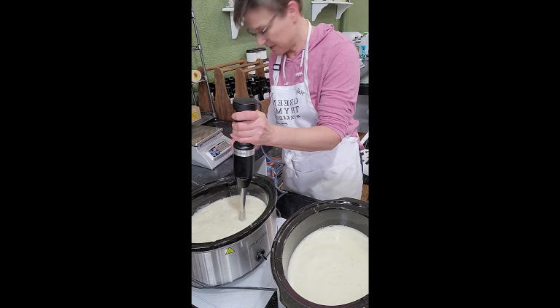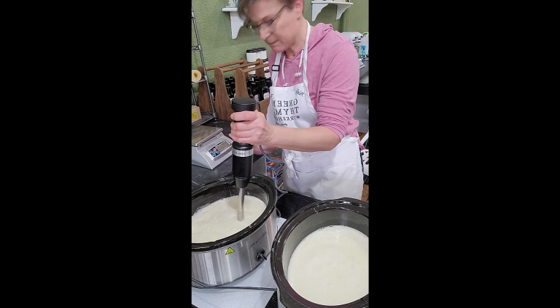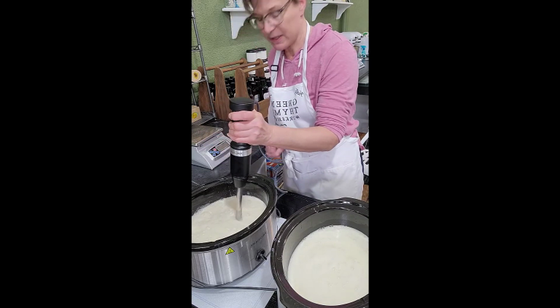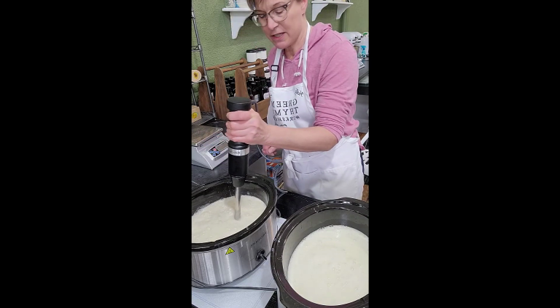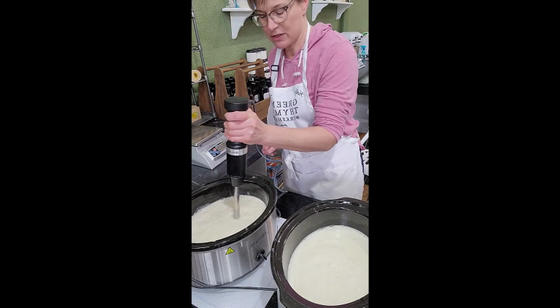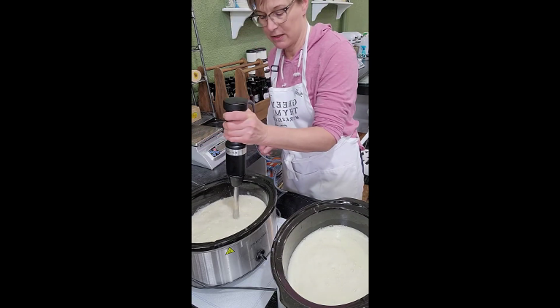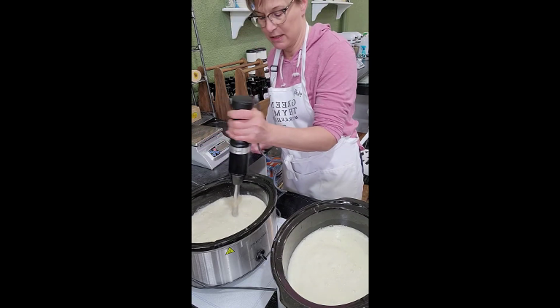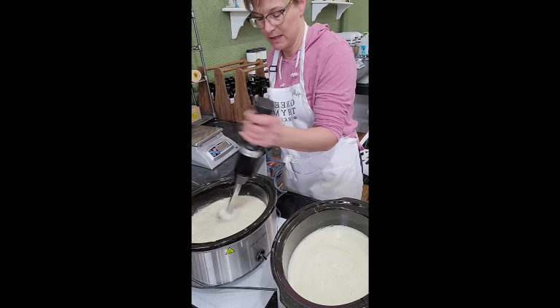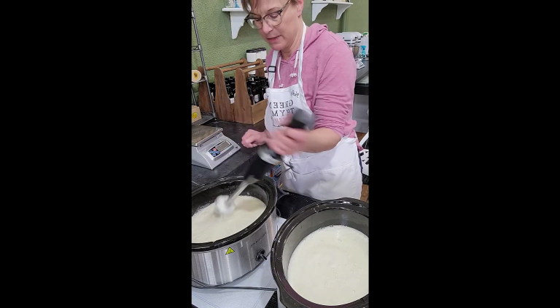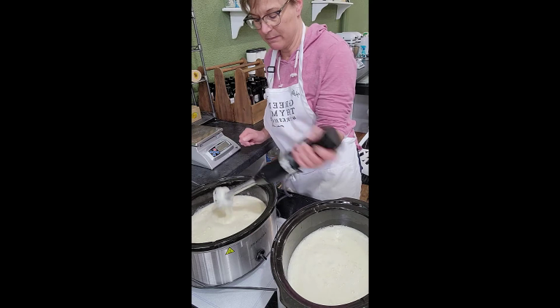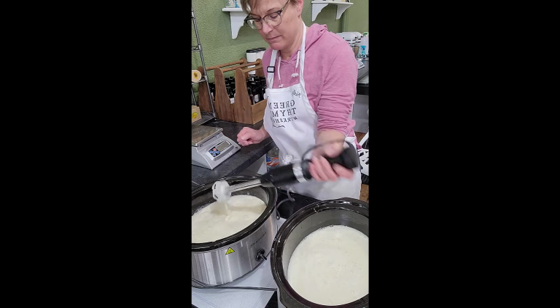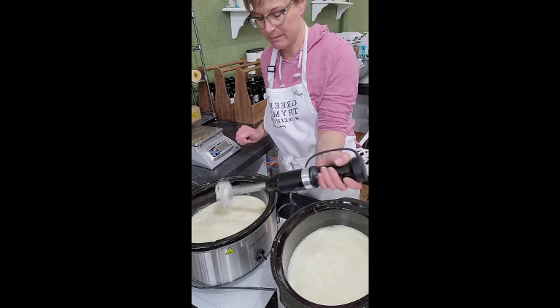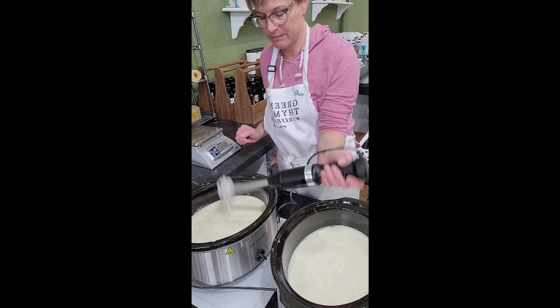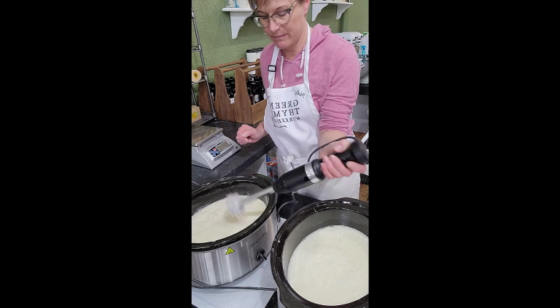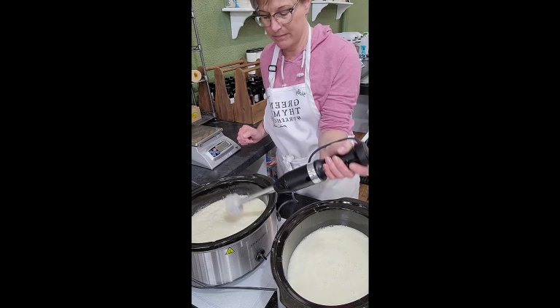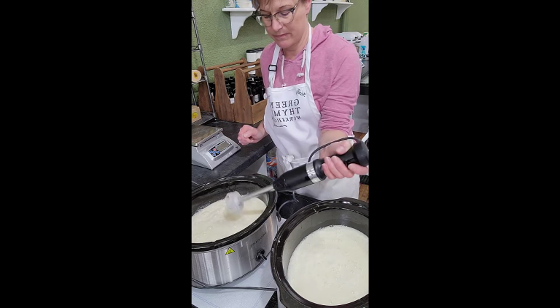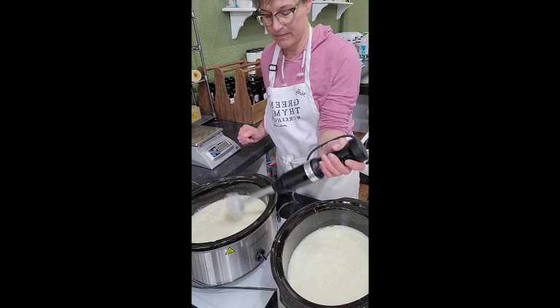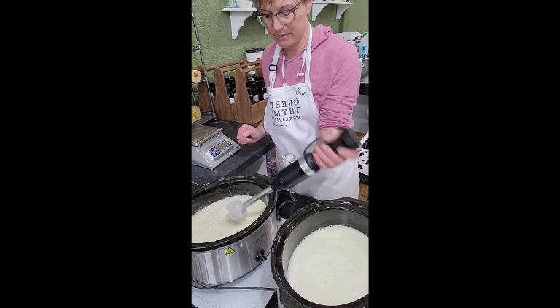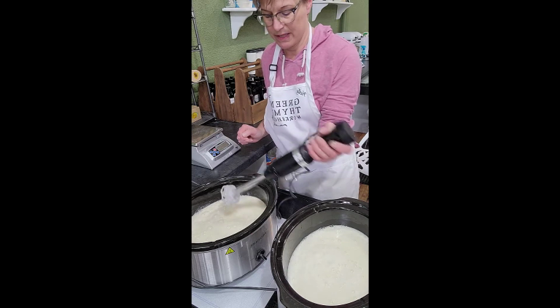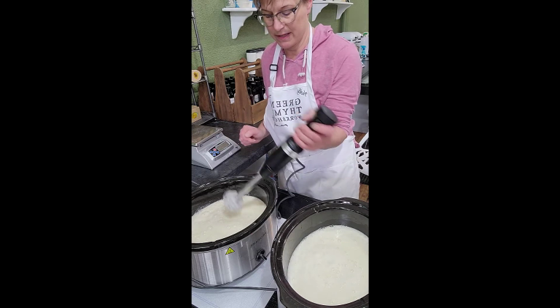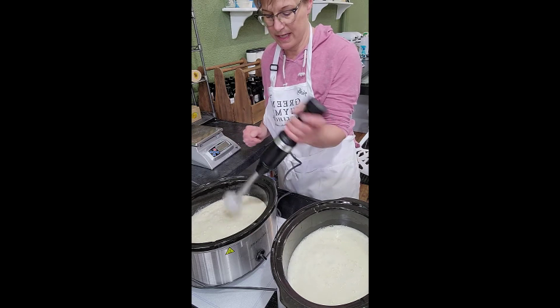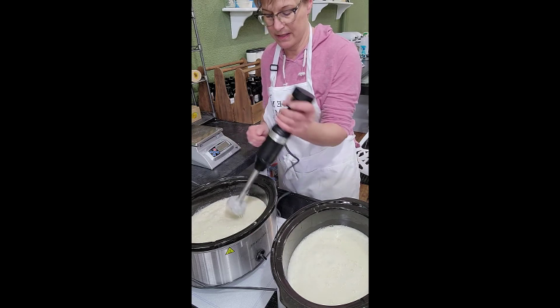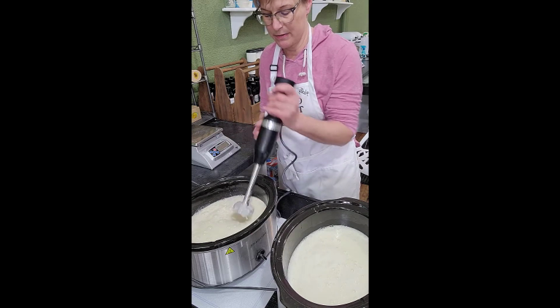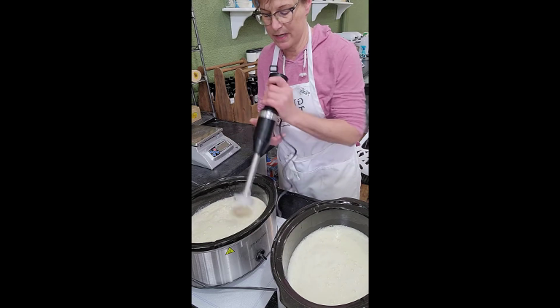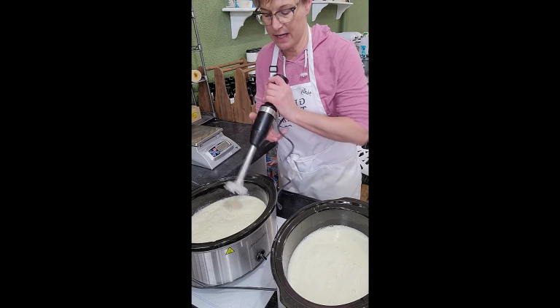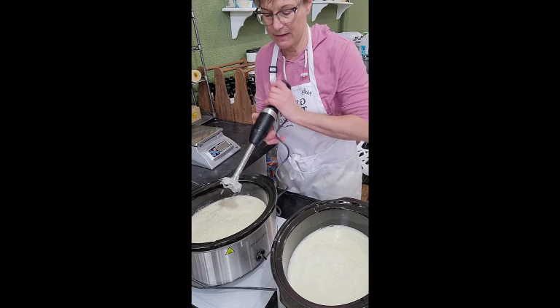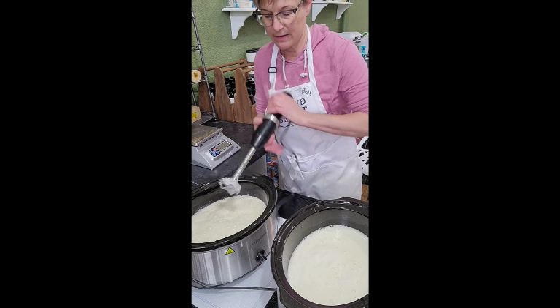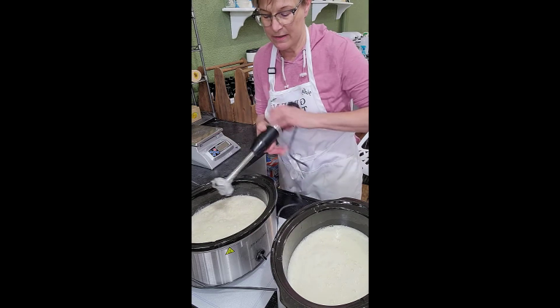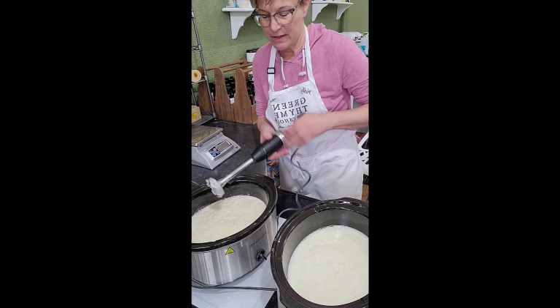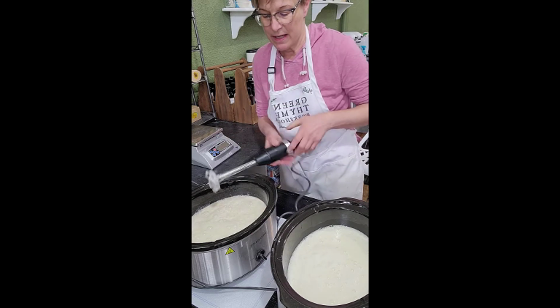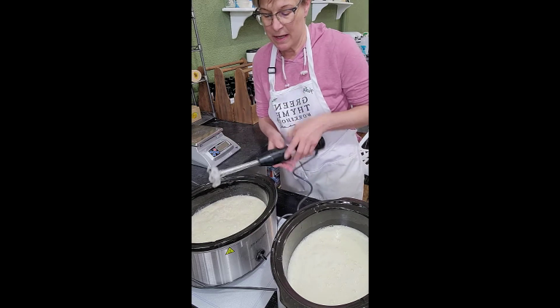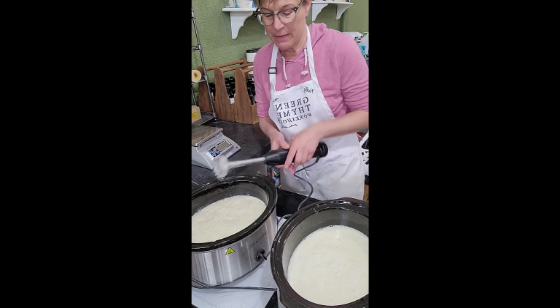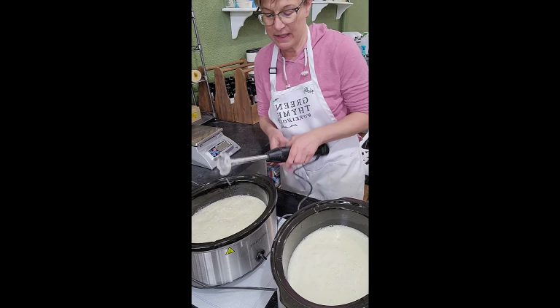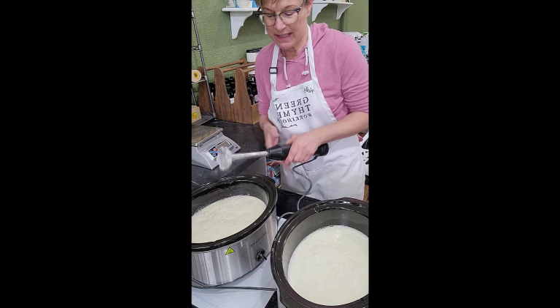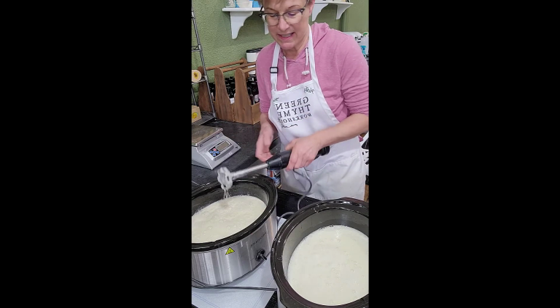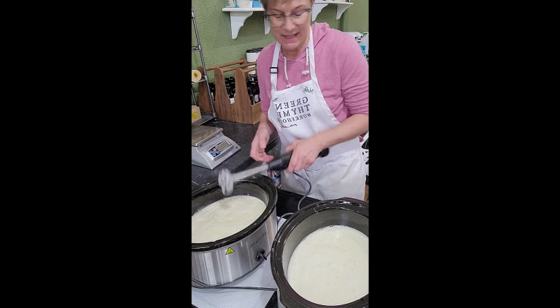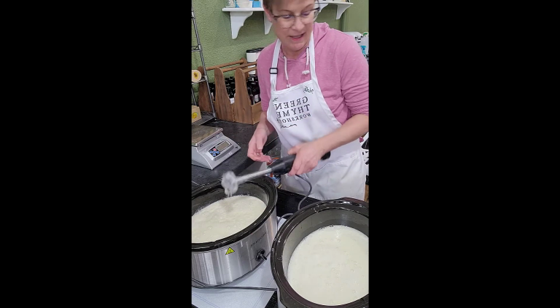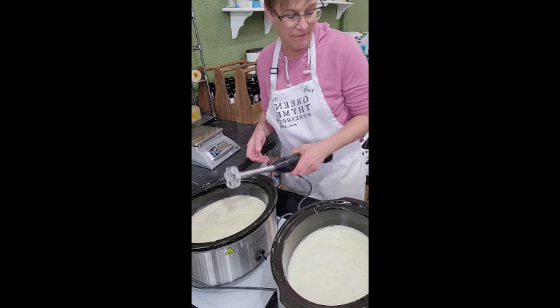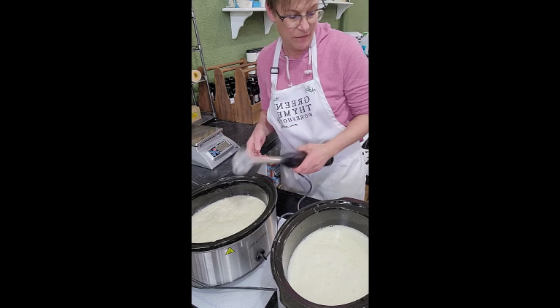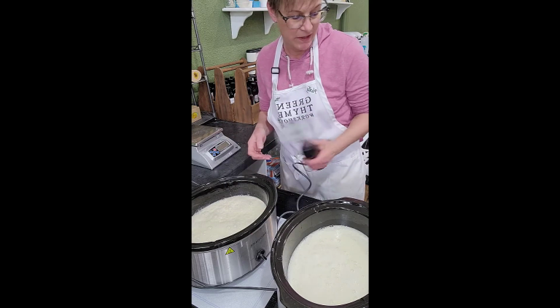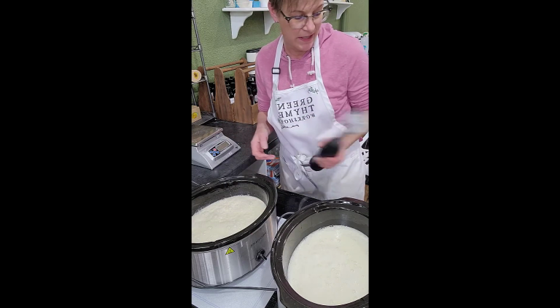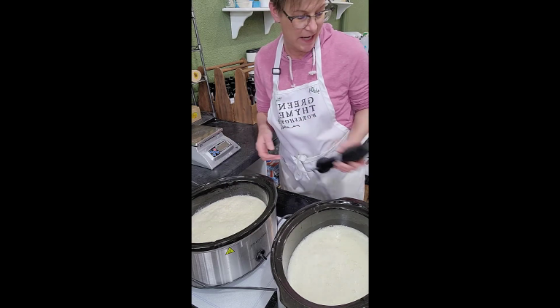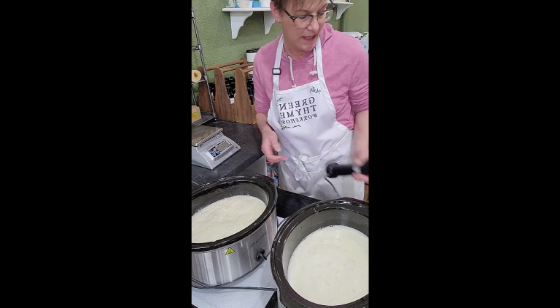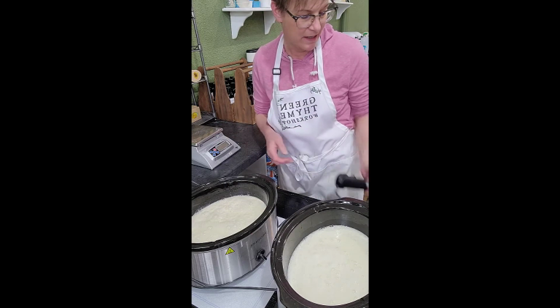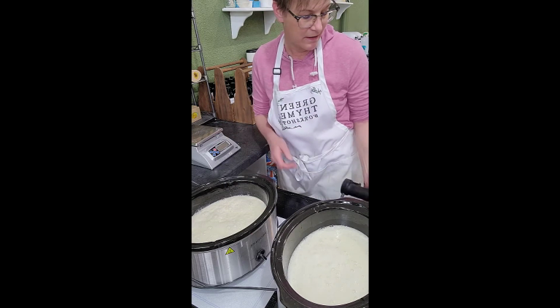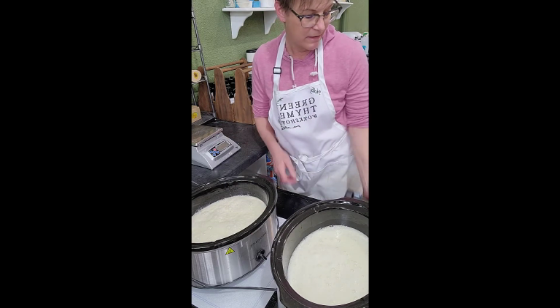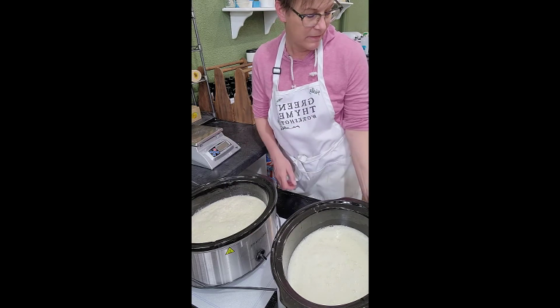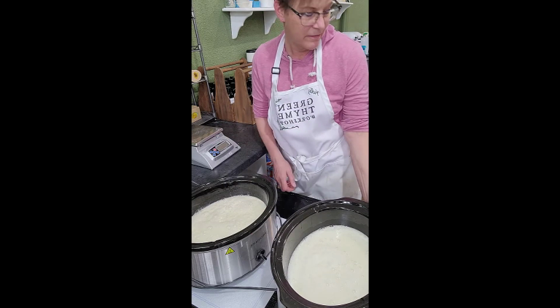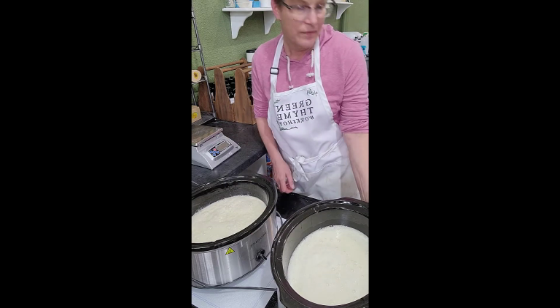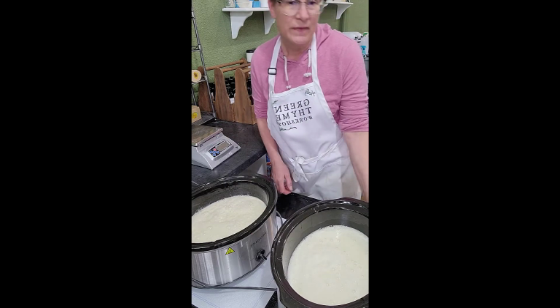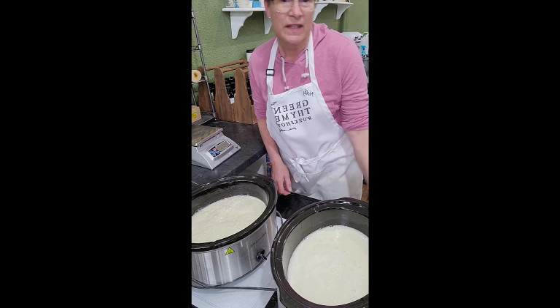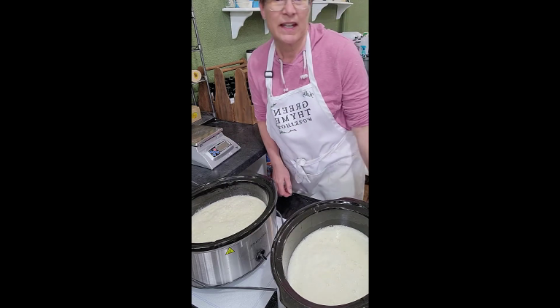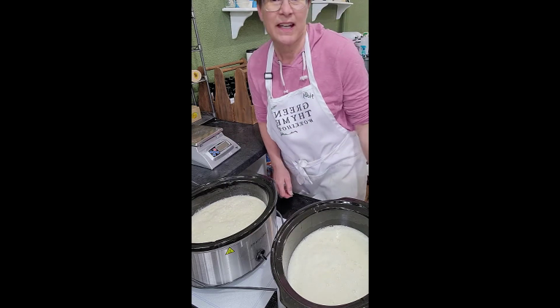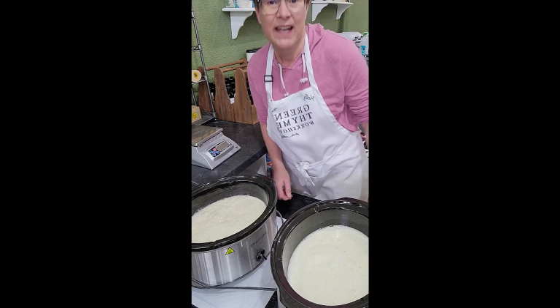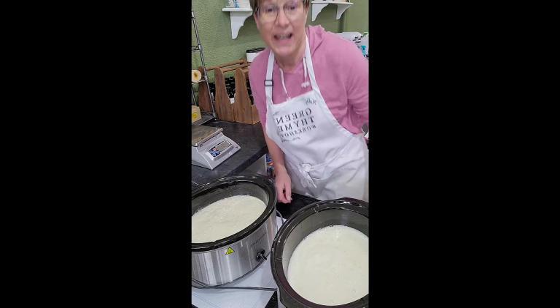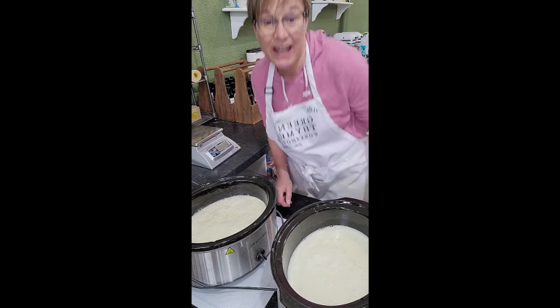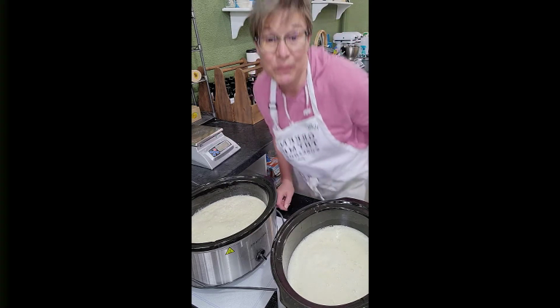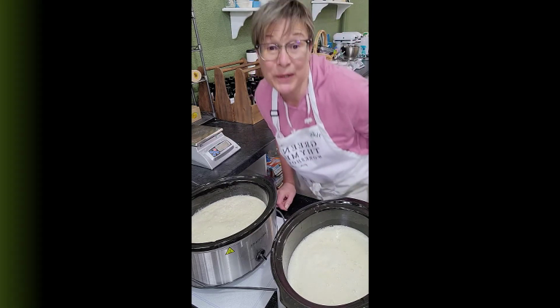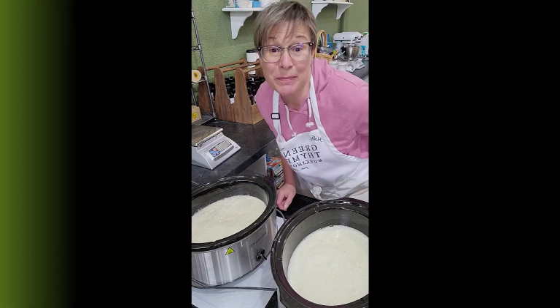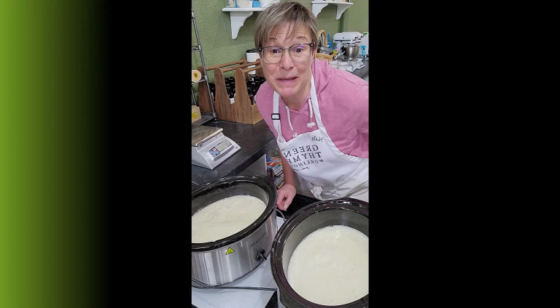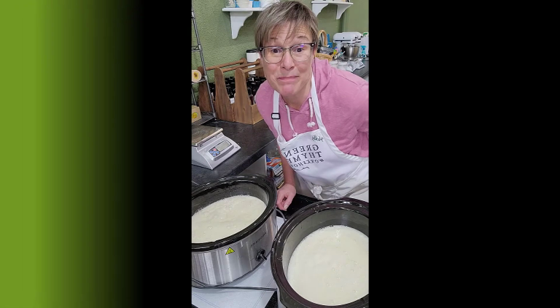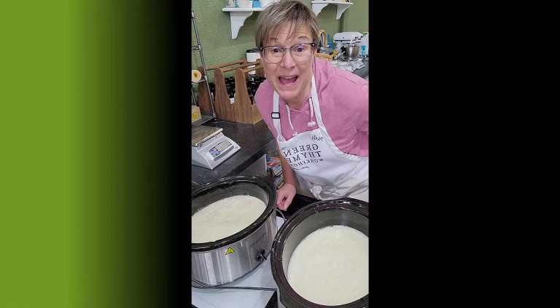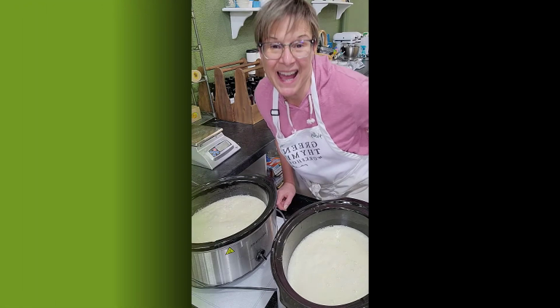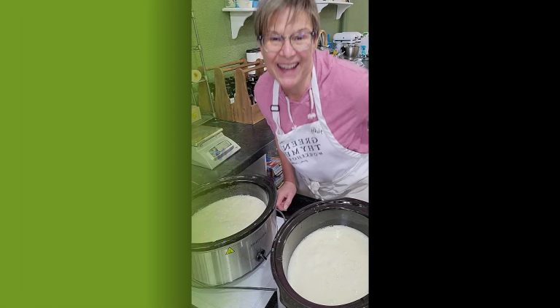Splashed a little on me, but that's okay. I'm going to let this sit for a second and we'll be back.